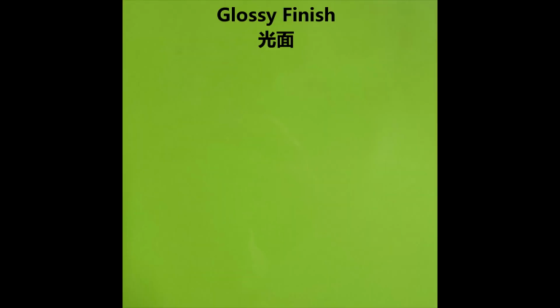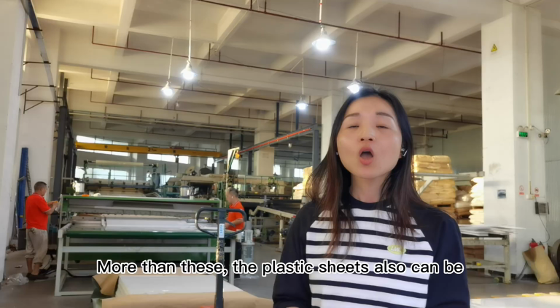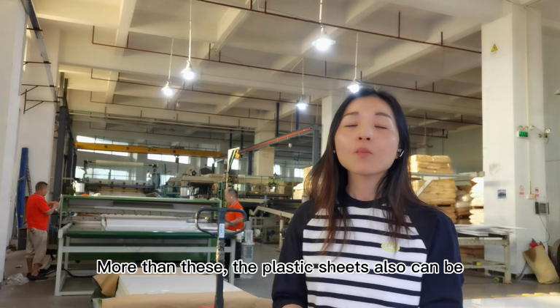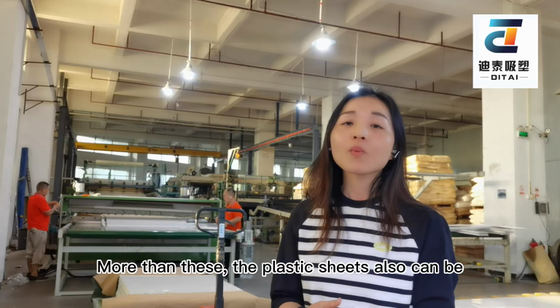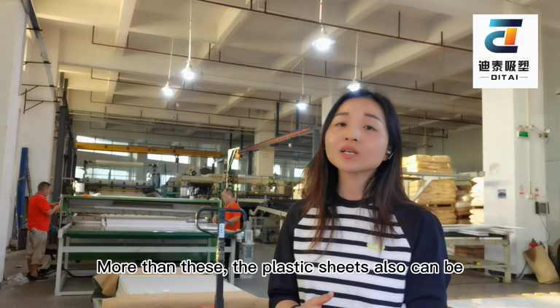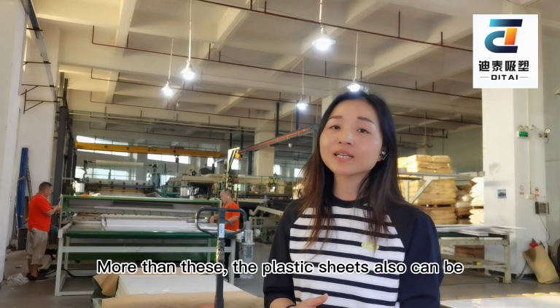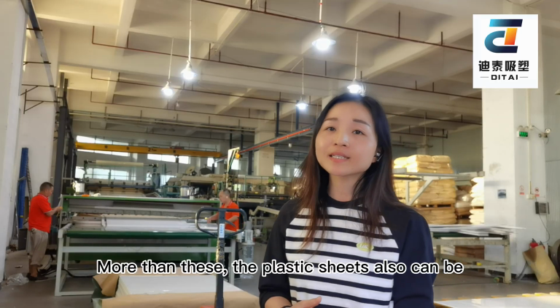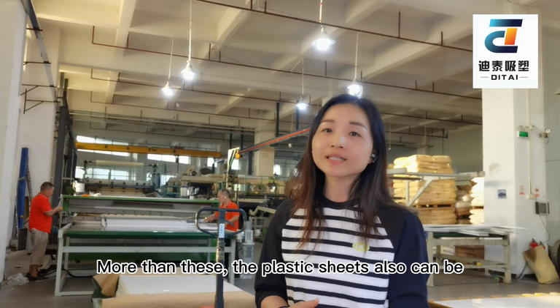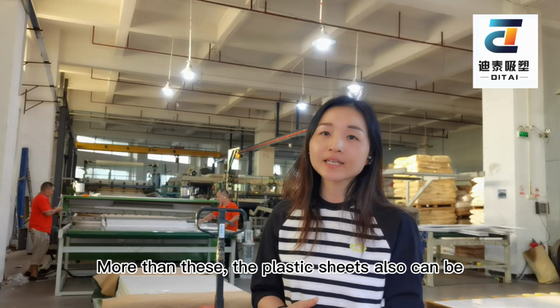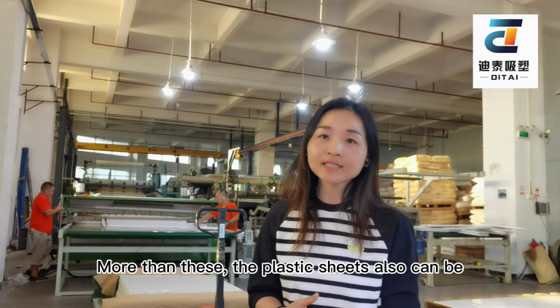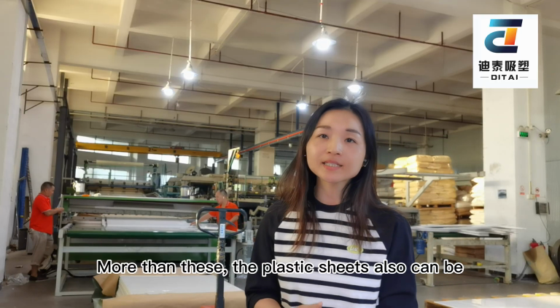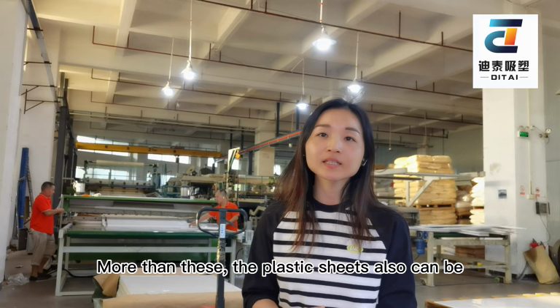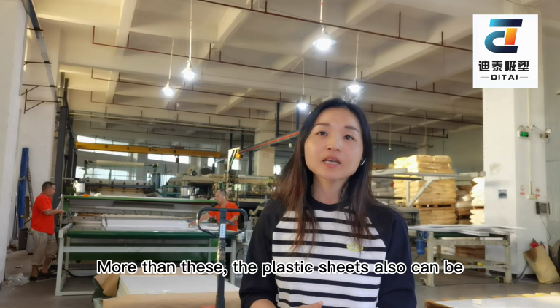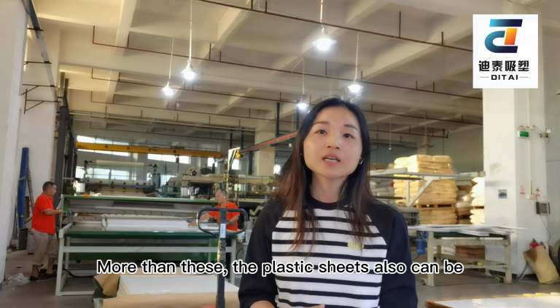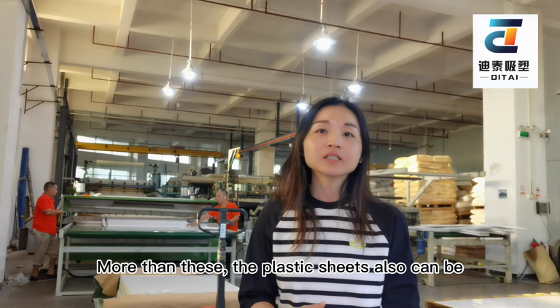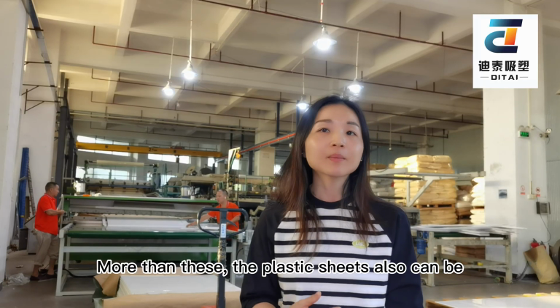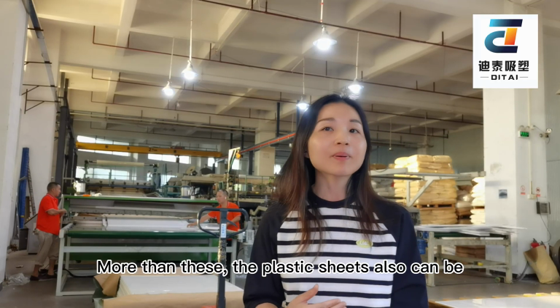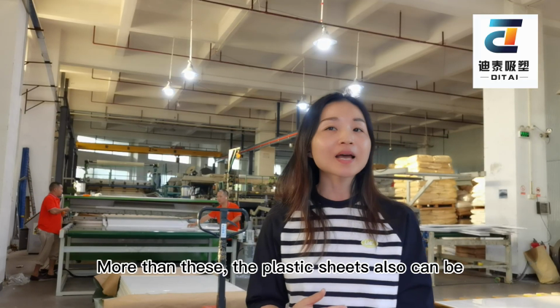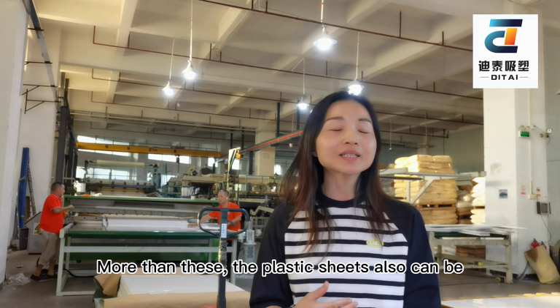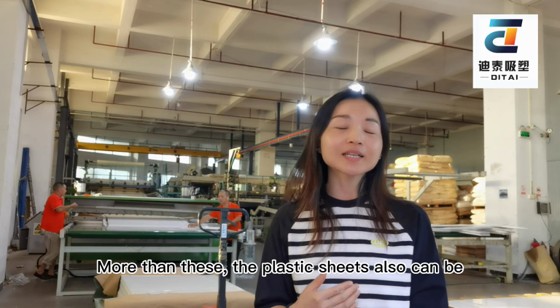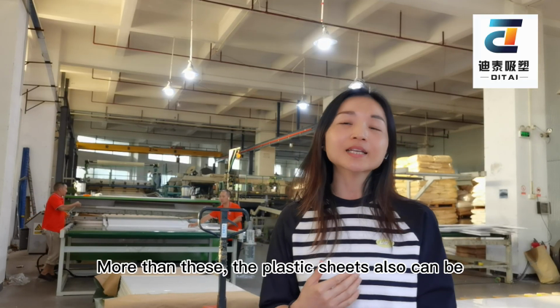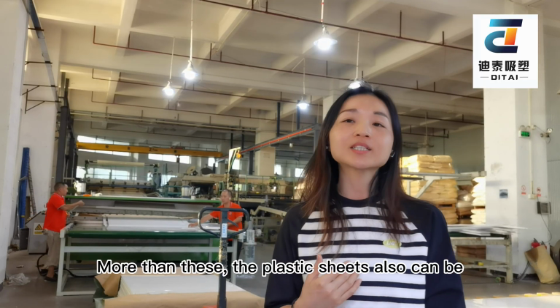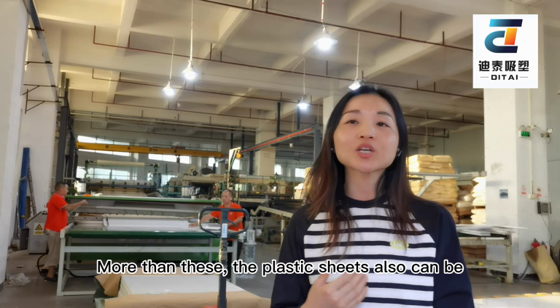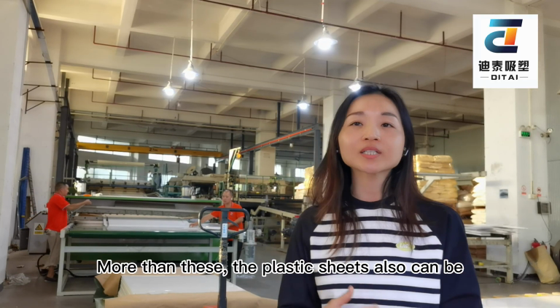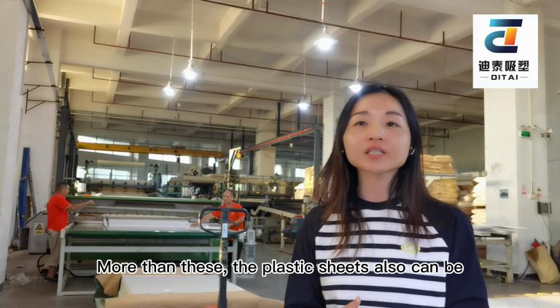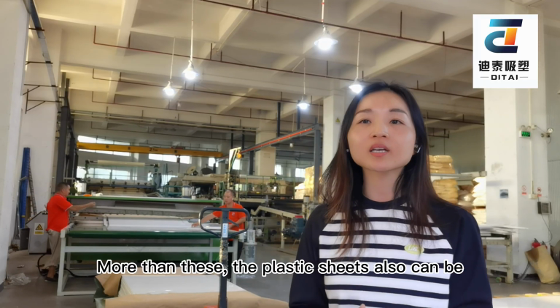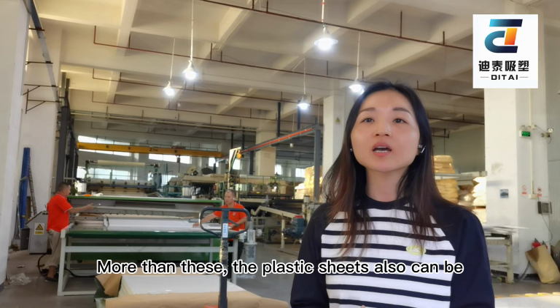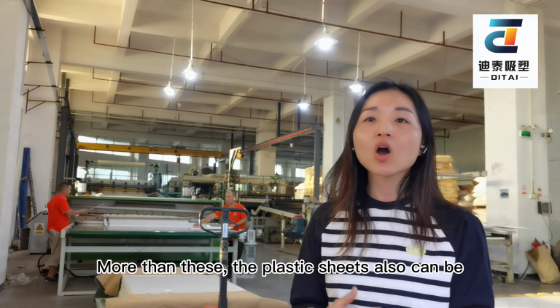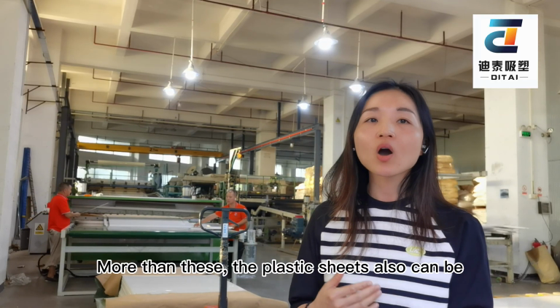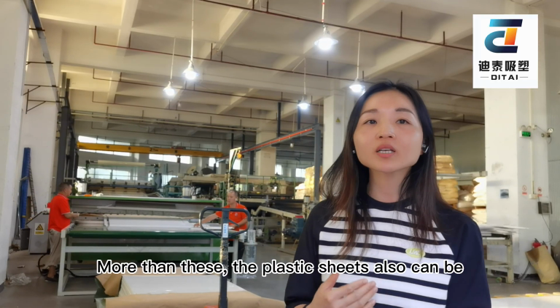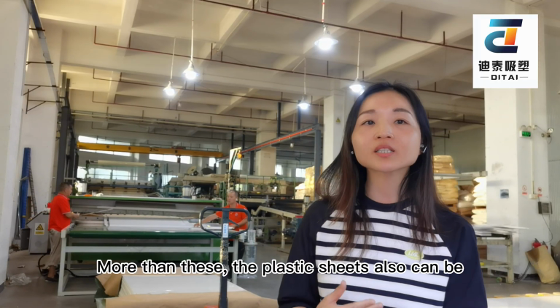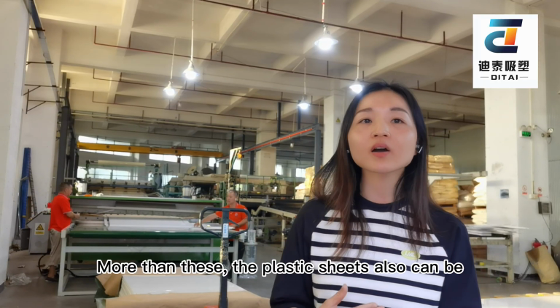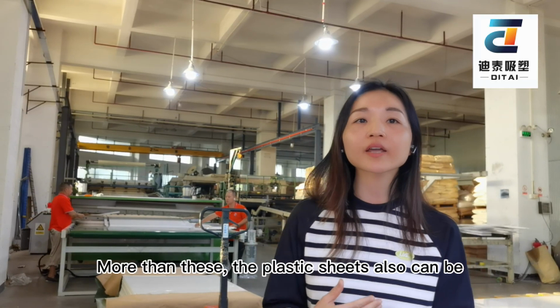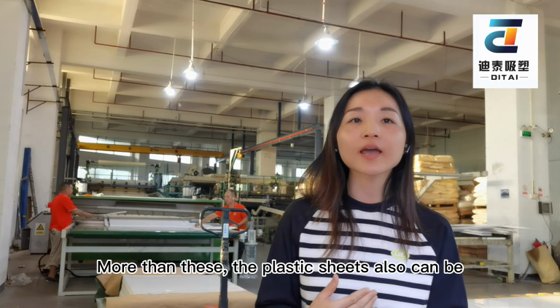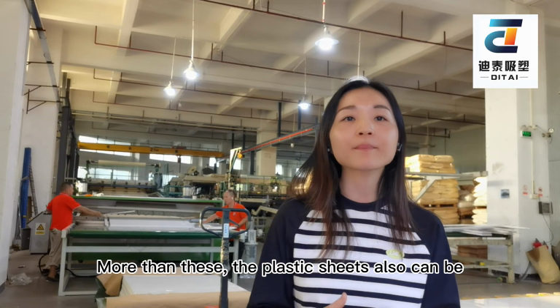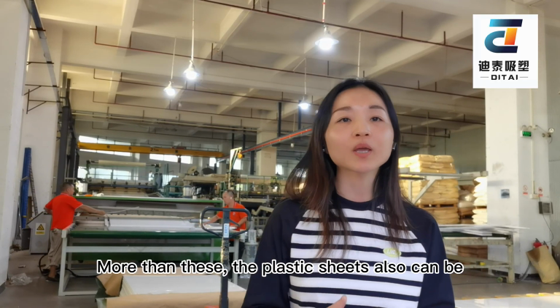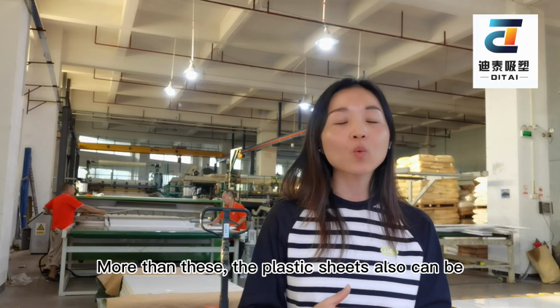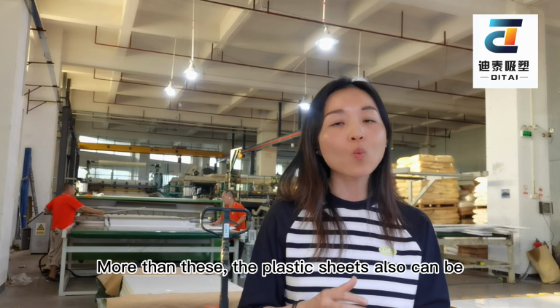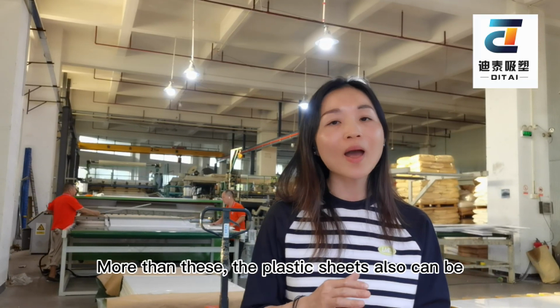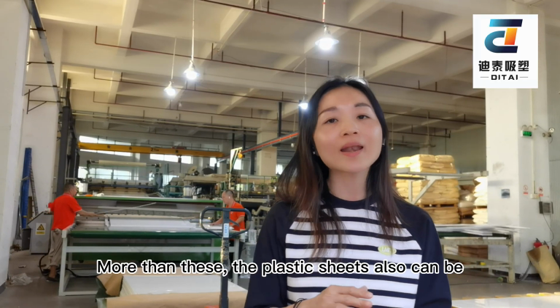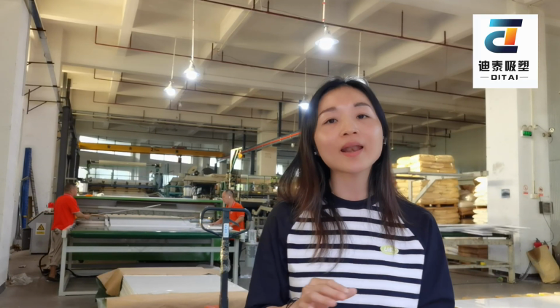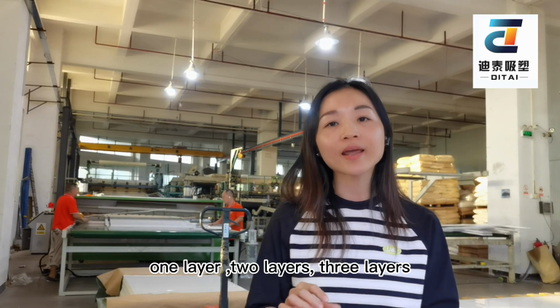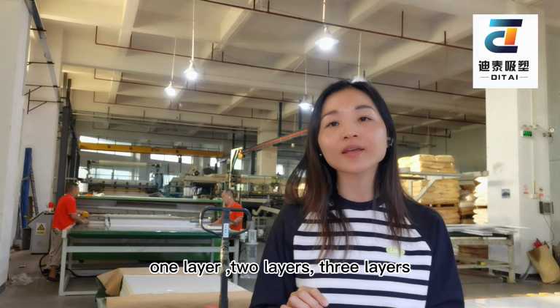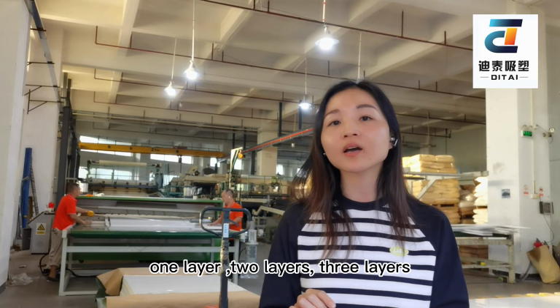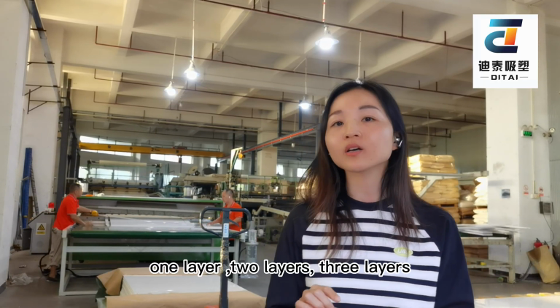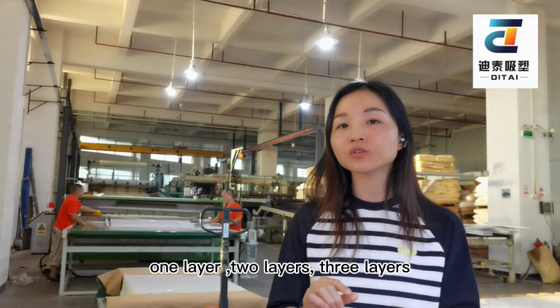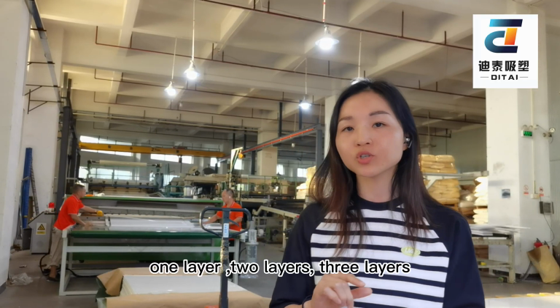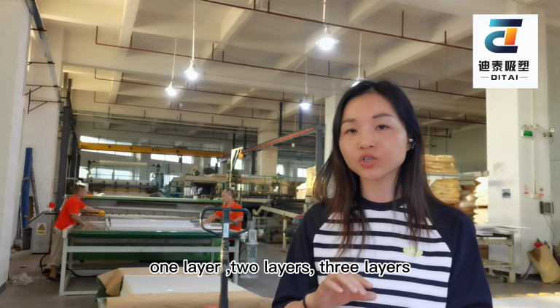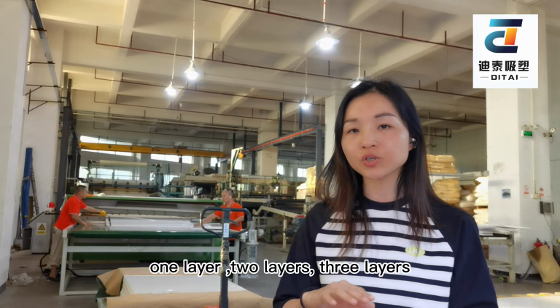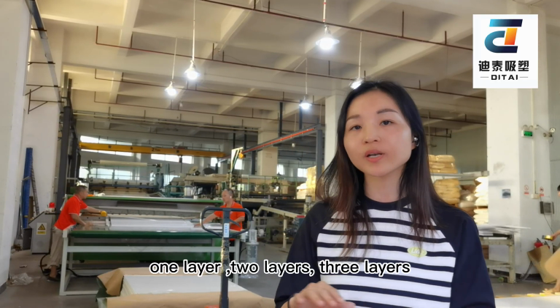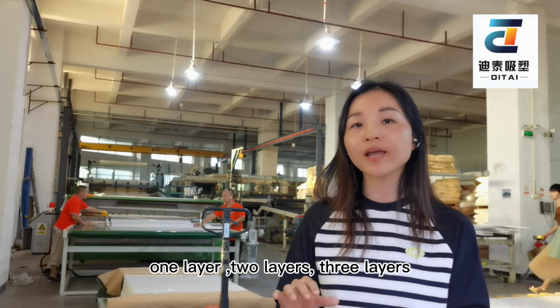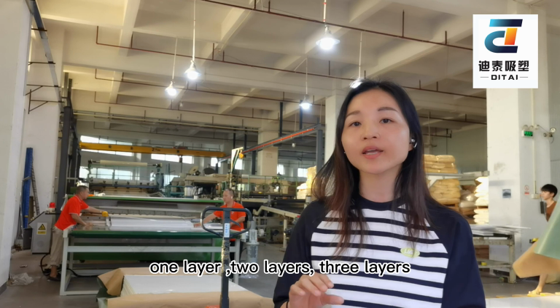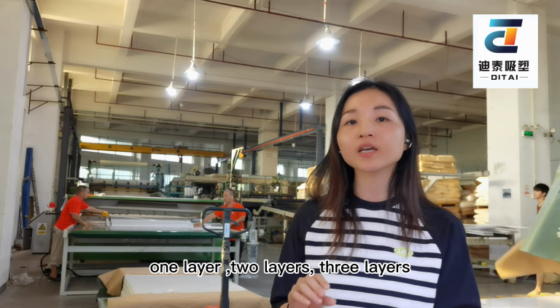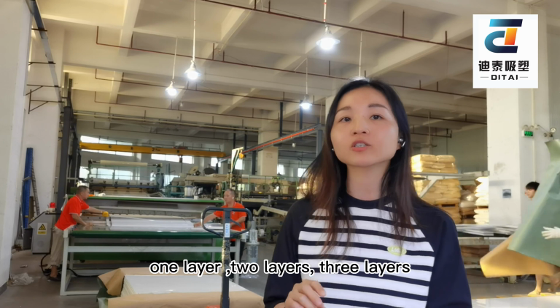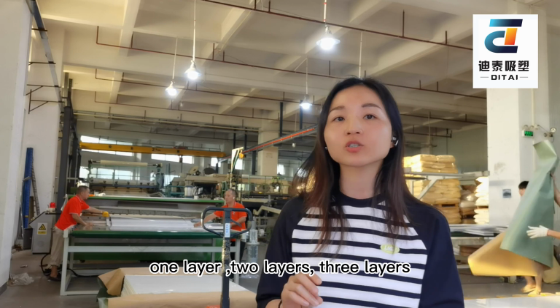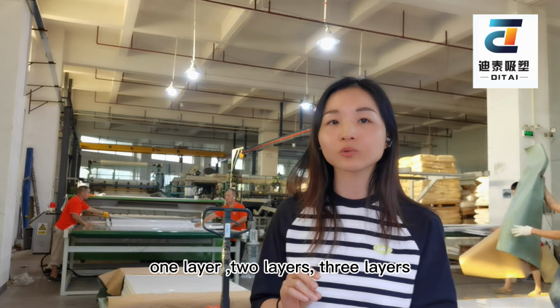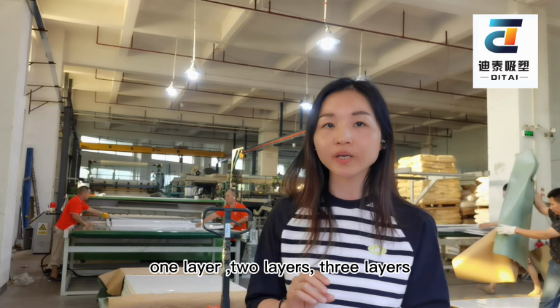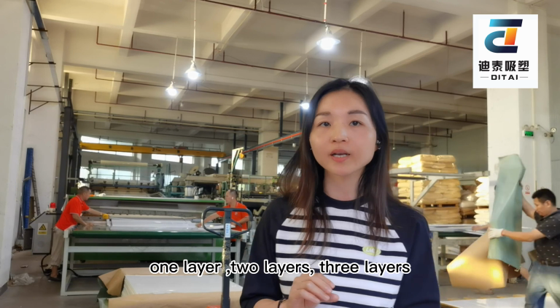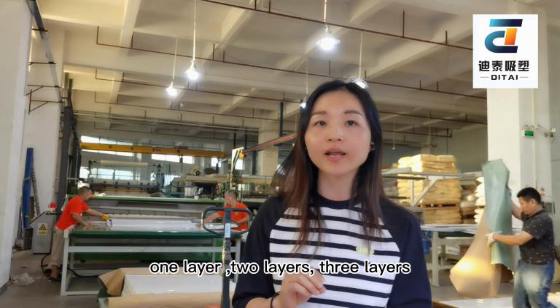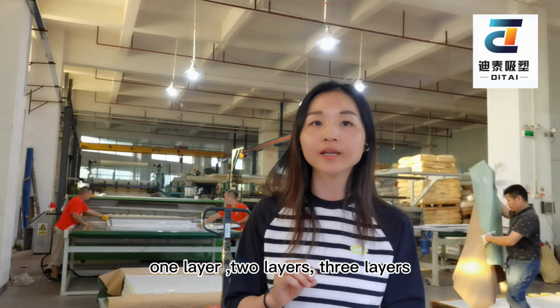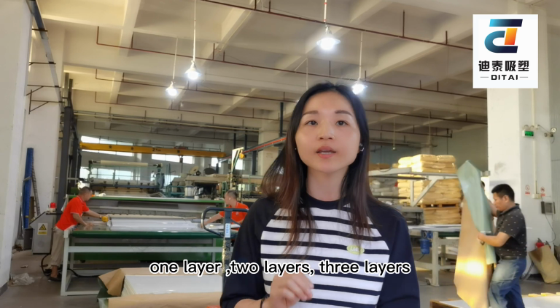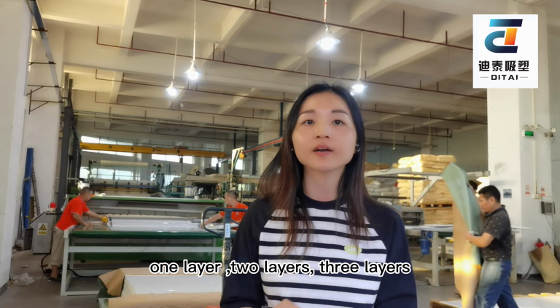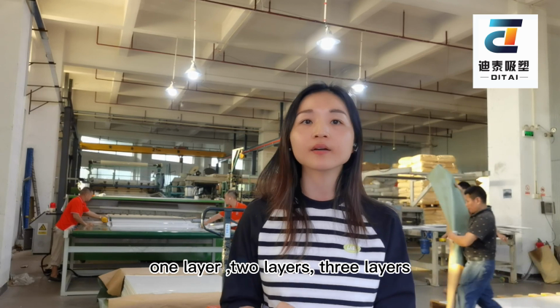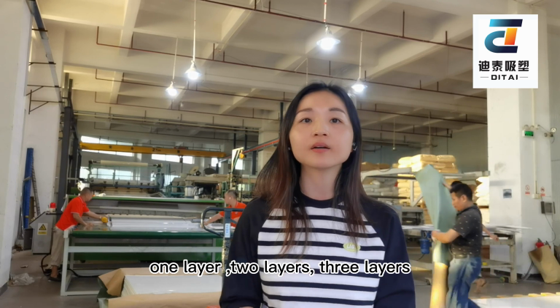Beyond this, the plastic sheets can also be produced as one layer, two layers, or three layers.